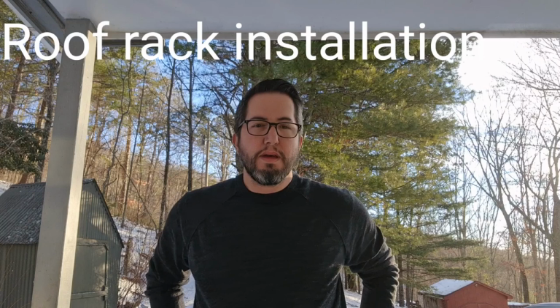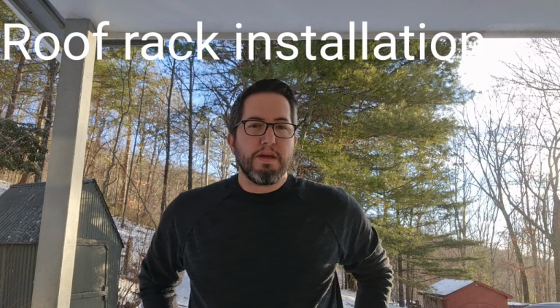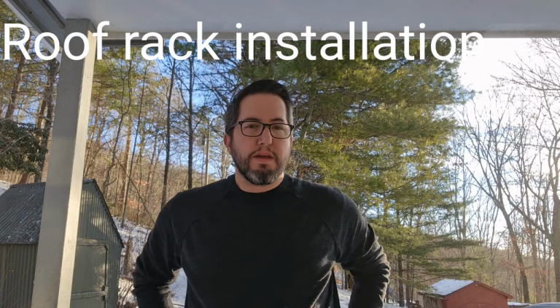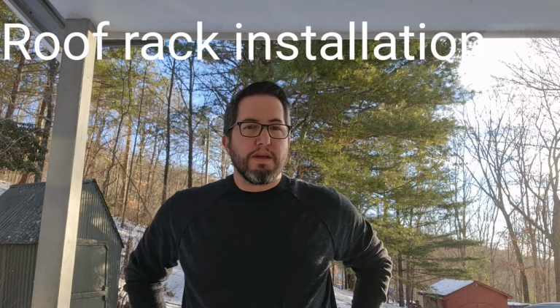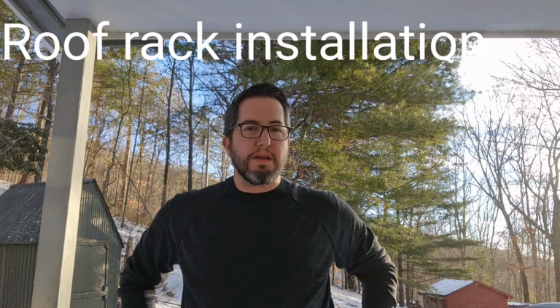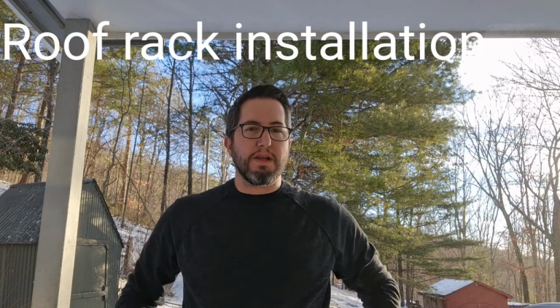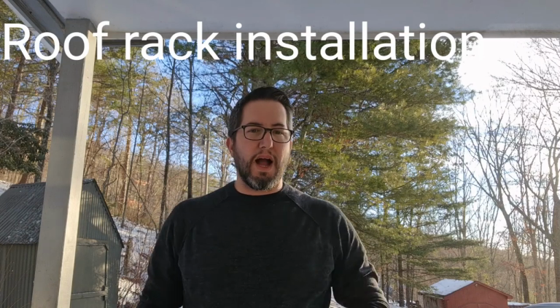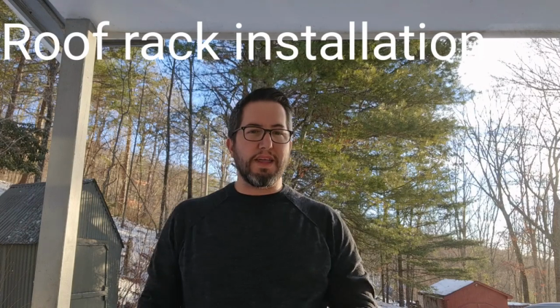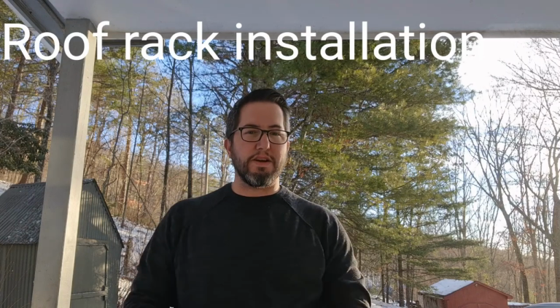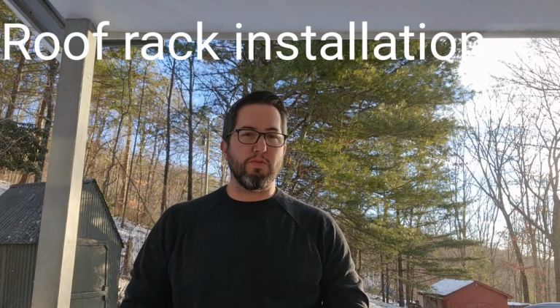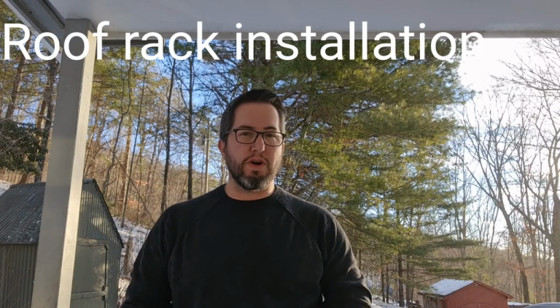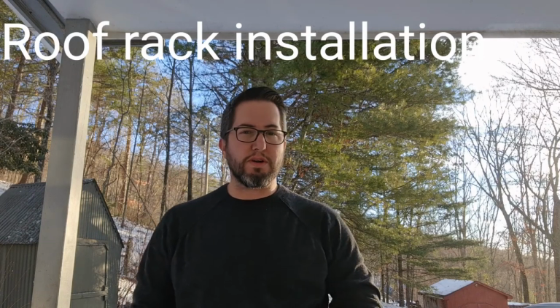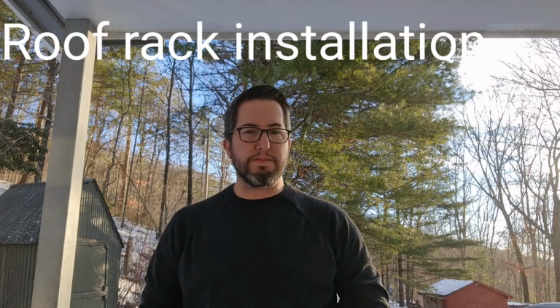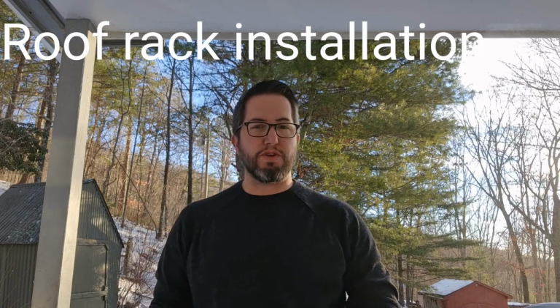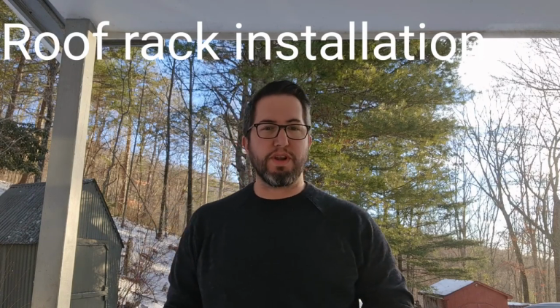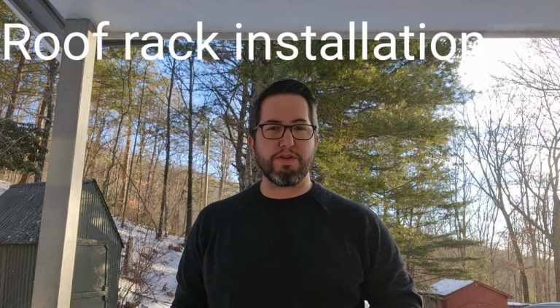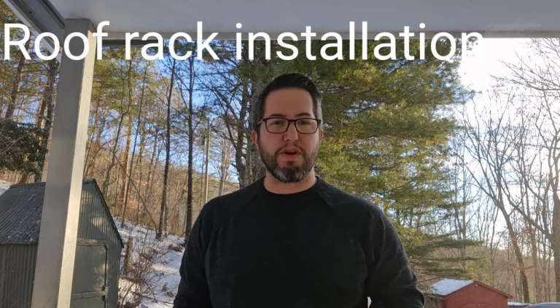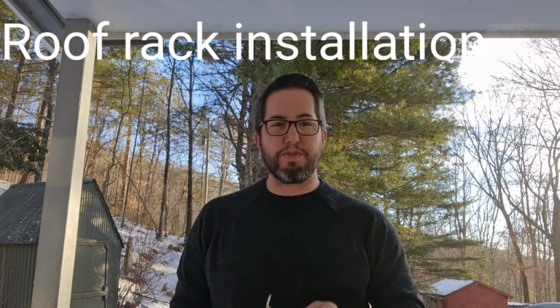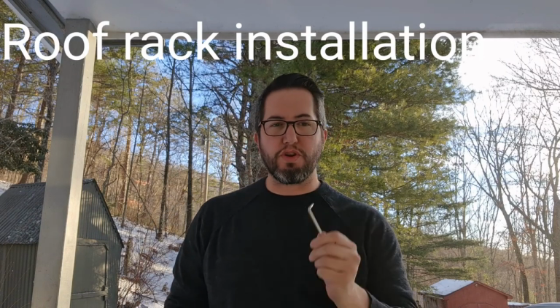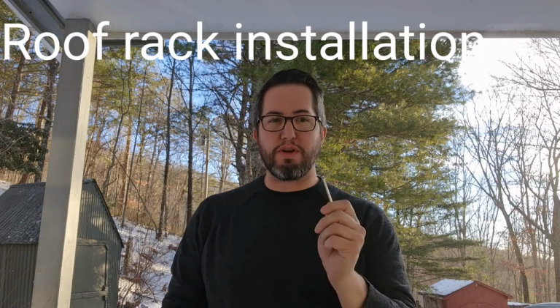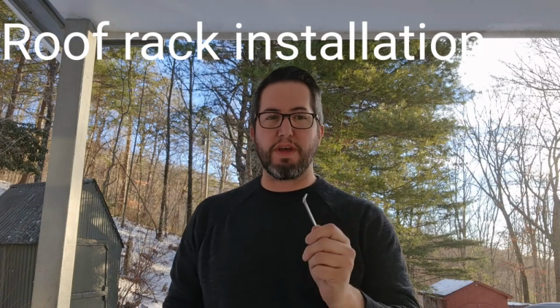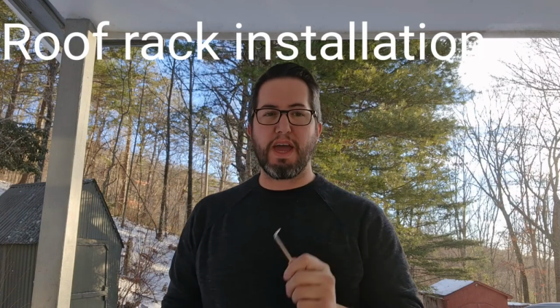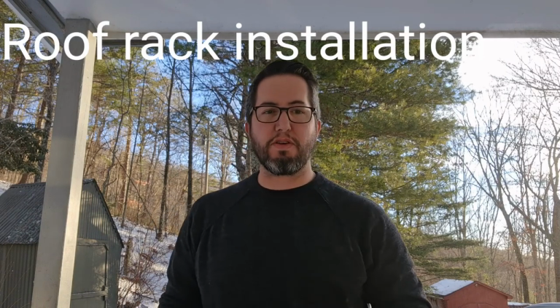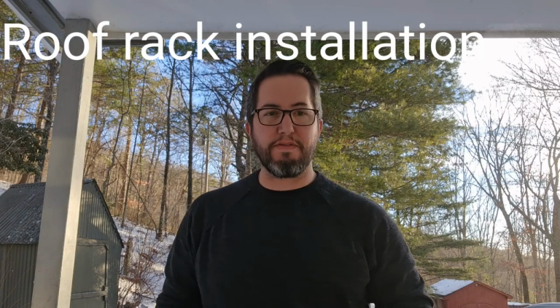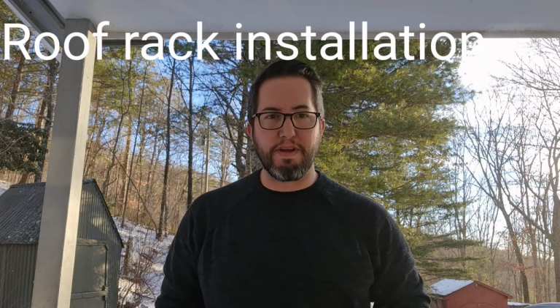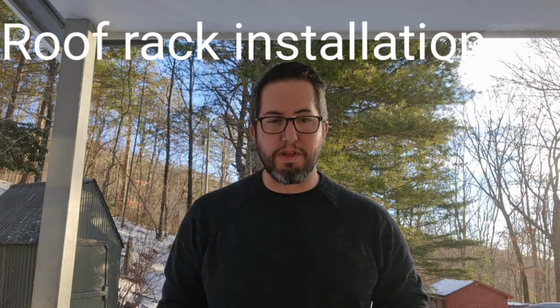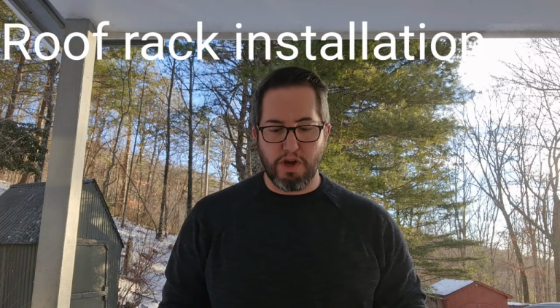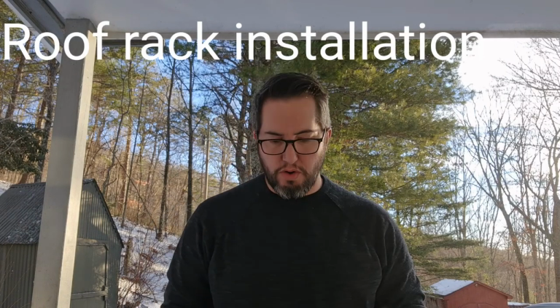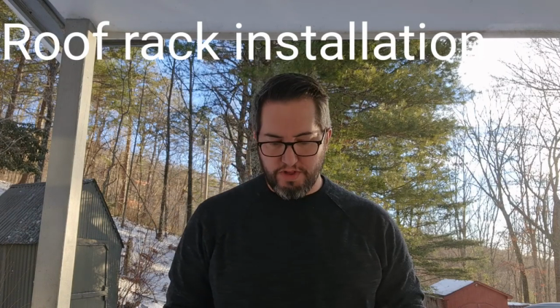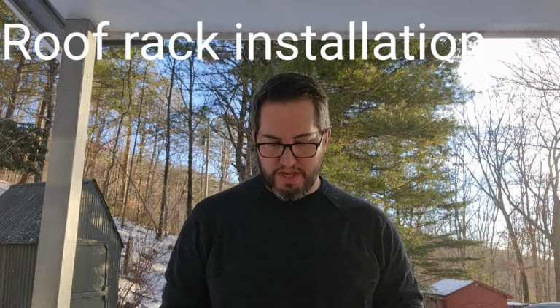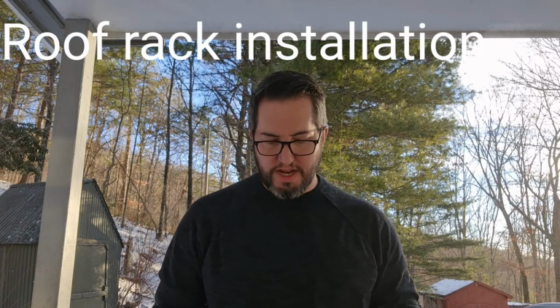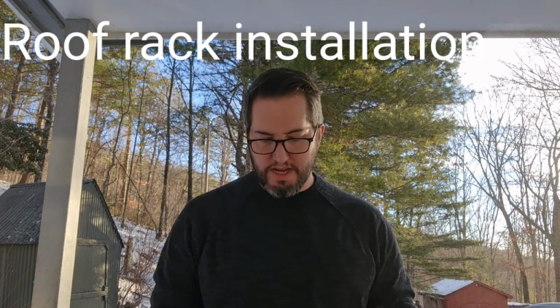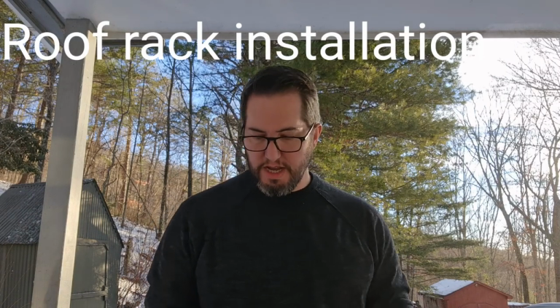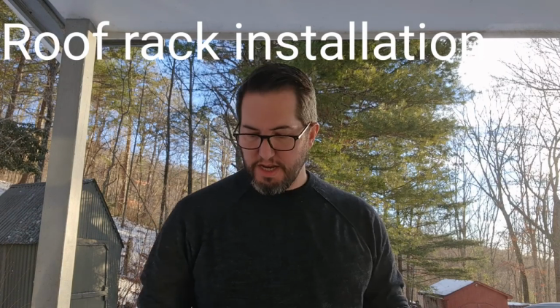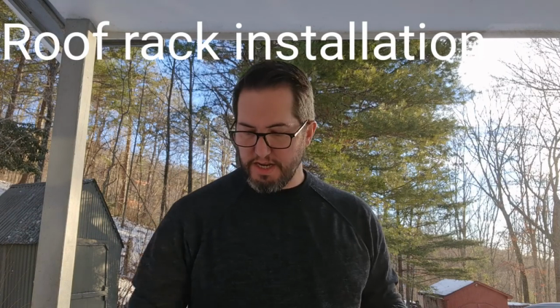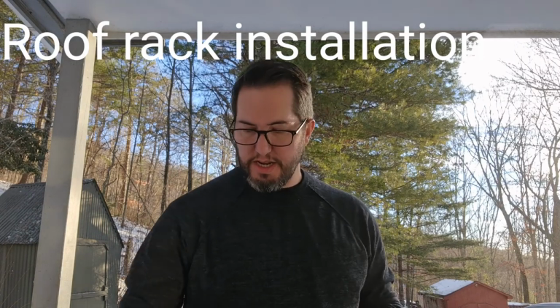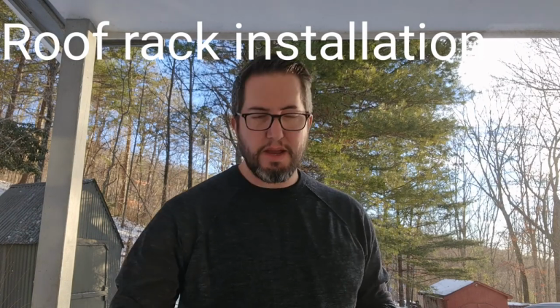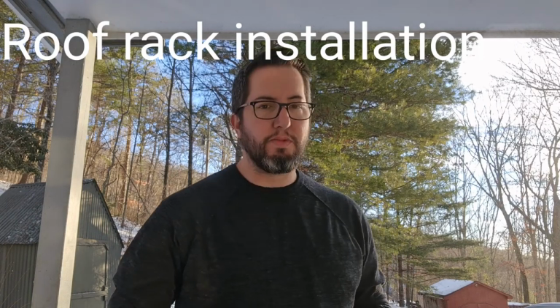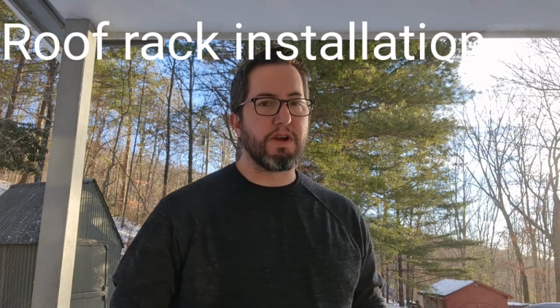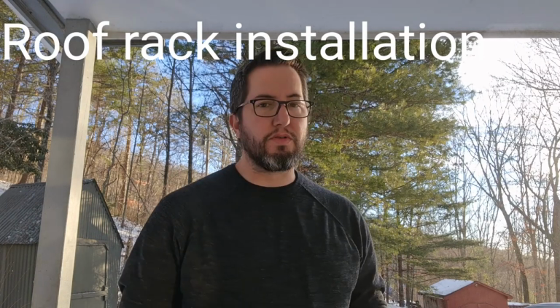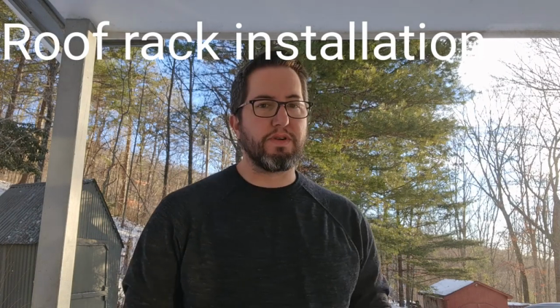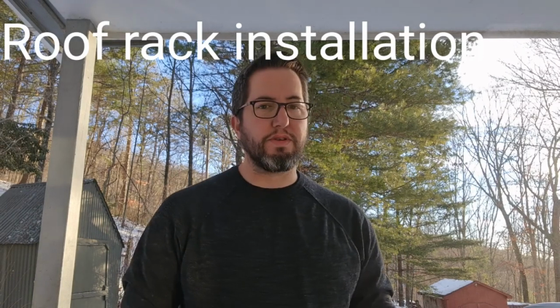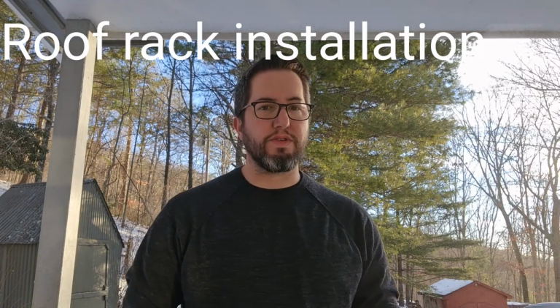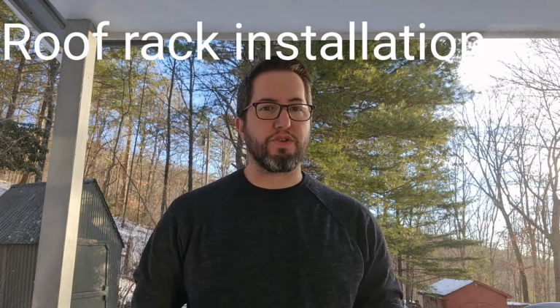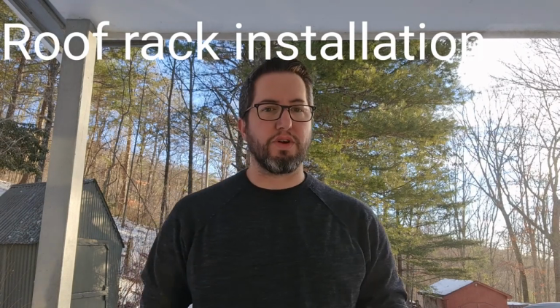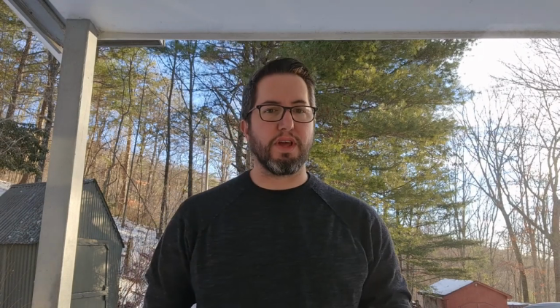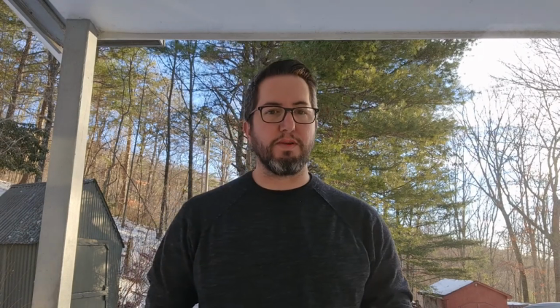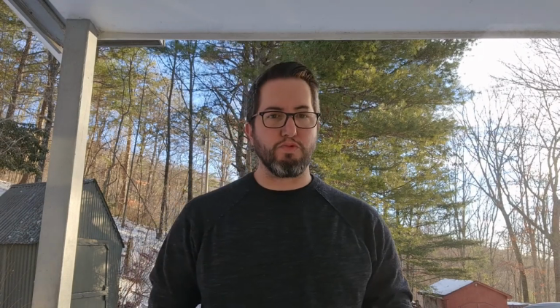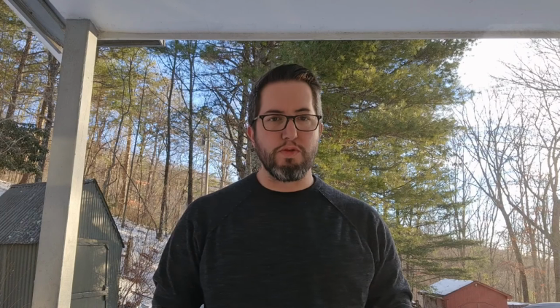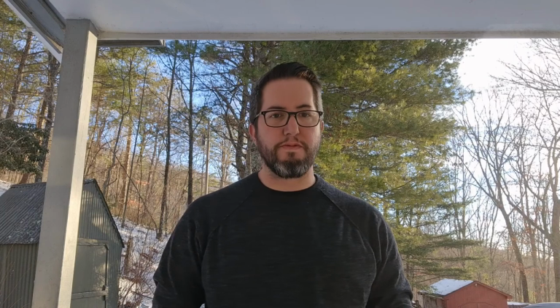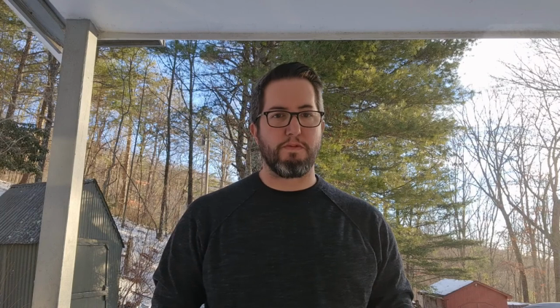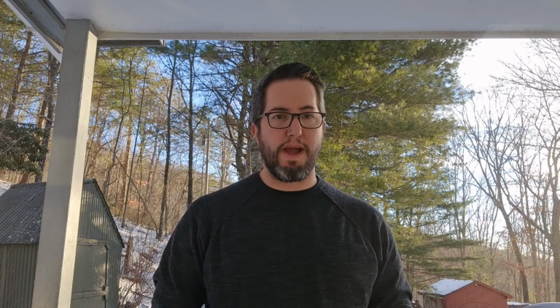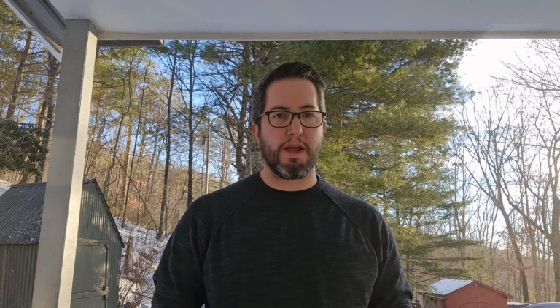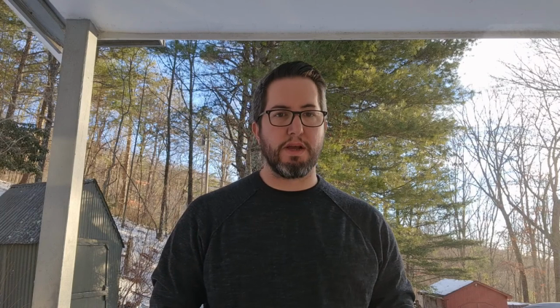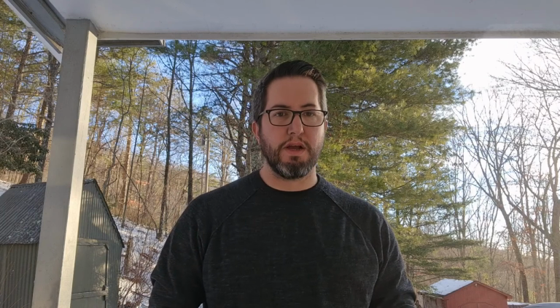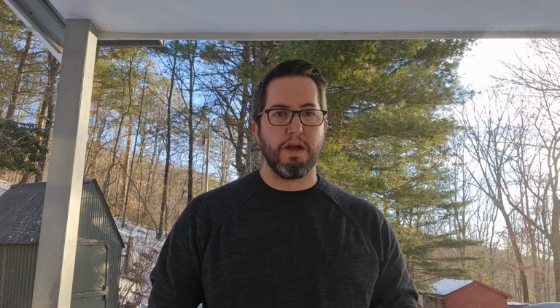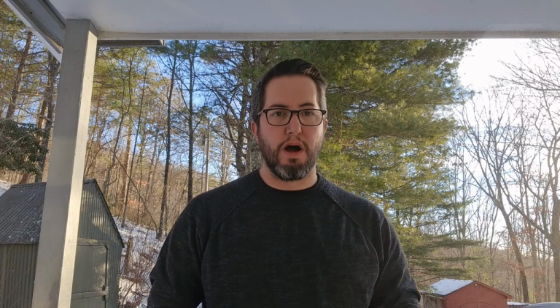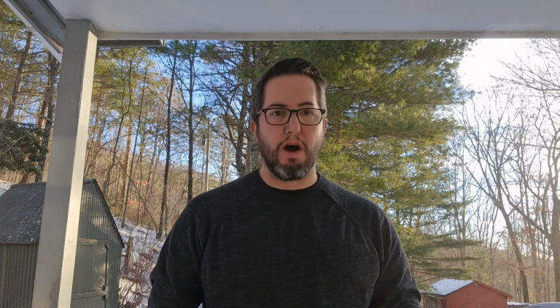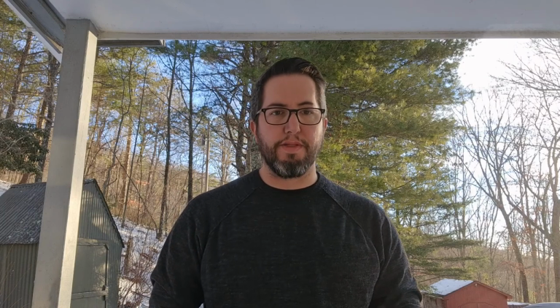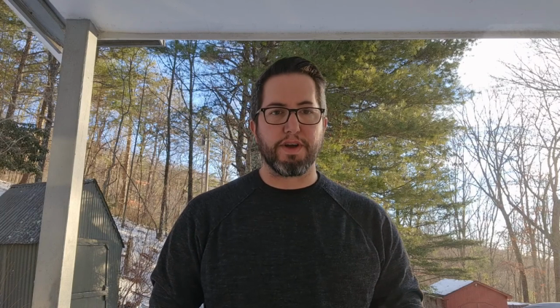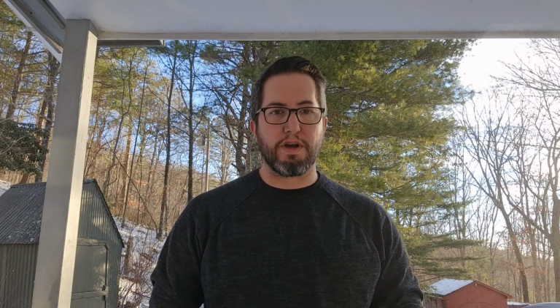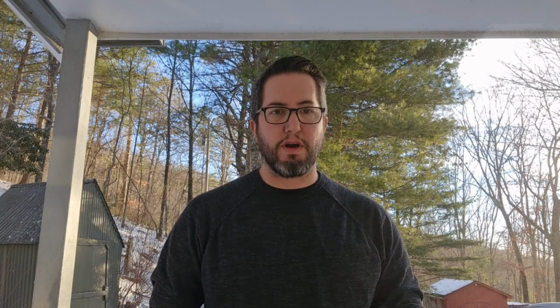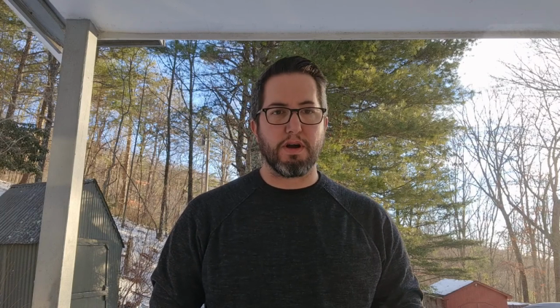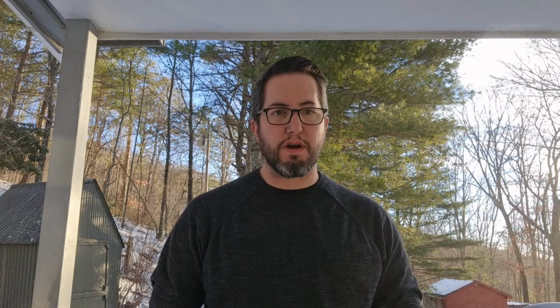Hi there, welcome to another episode of the Hecker Family Homestead. Today we are going to install a roof rack on the car.